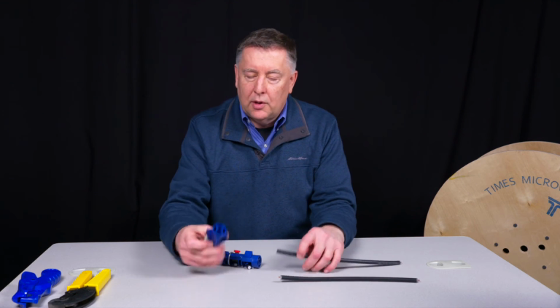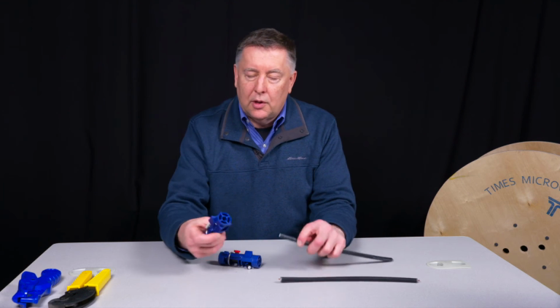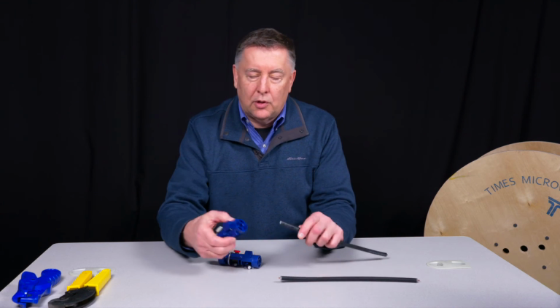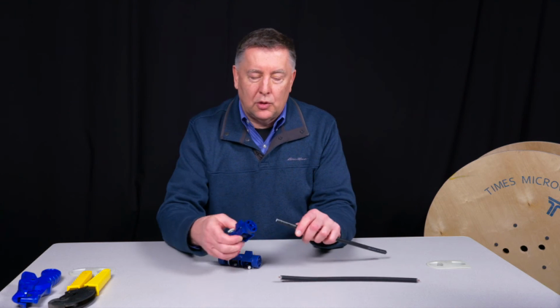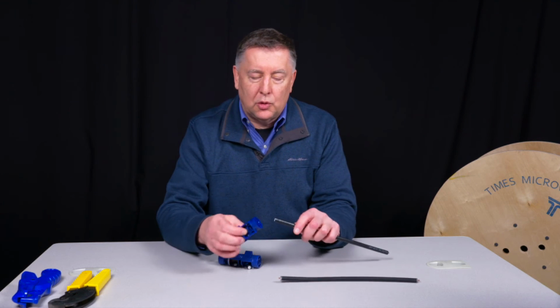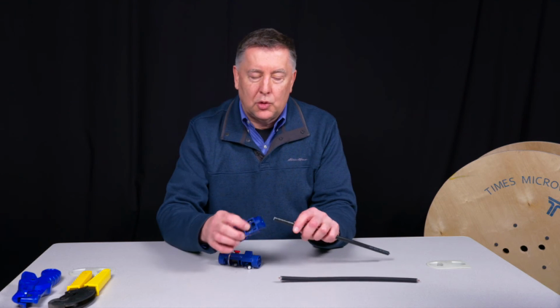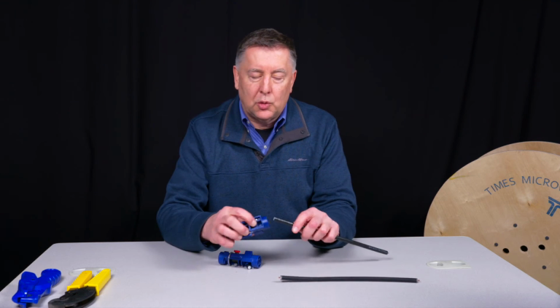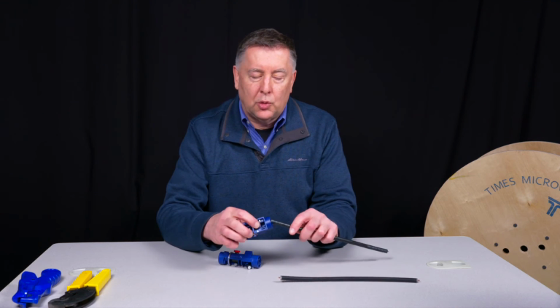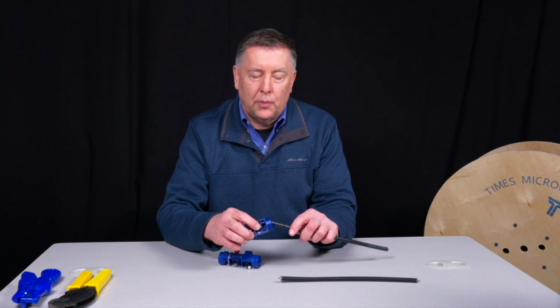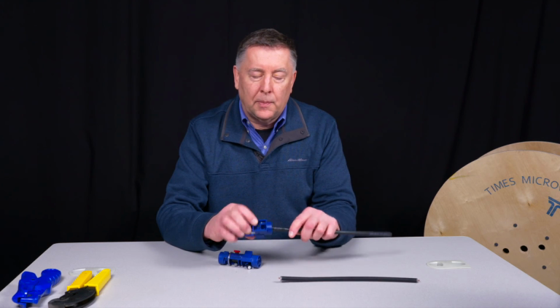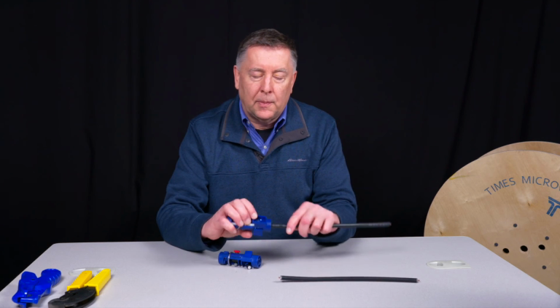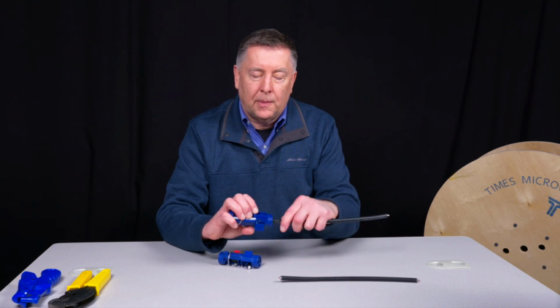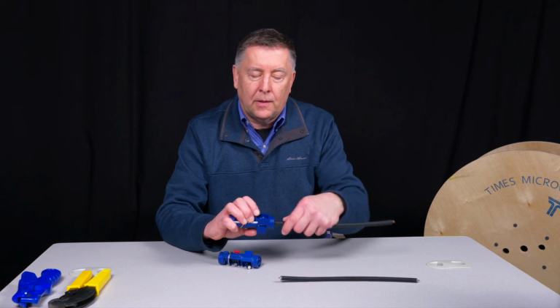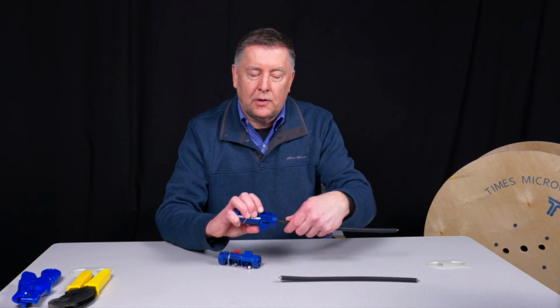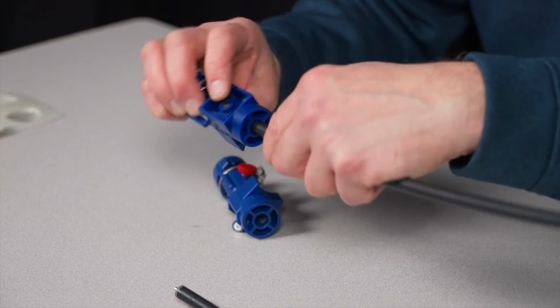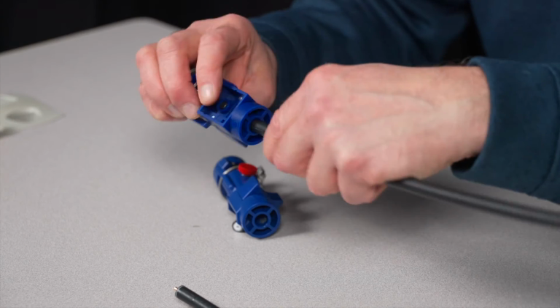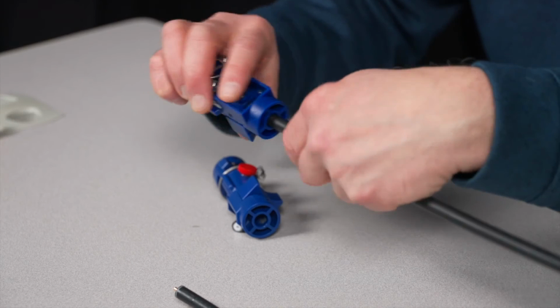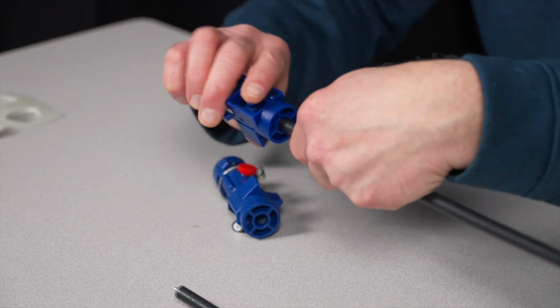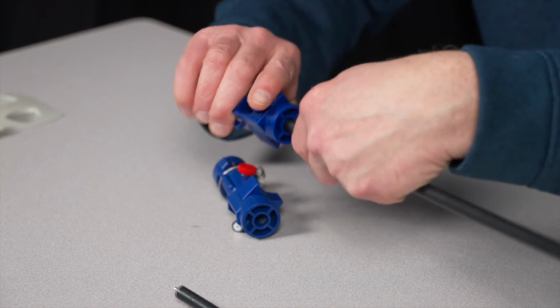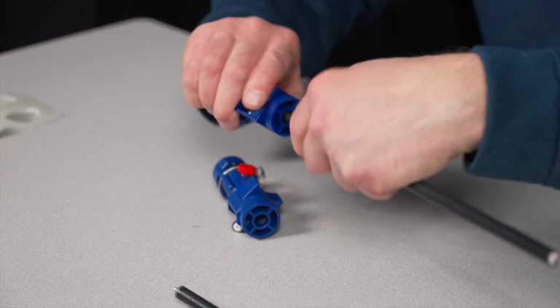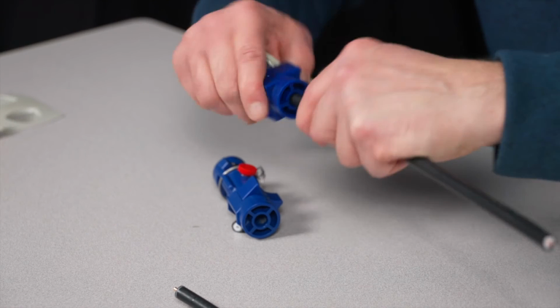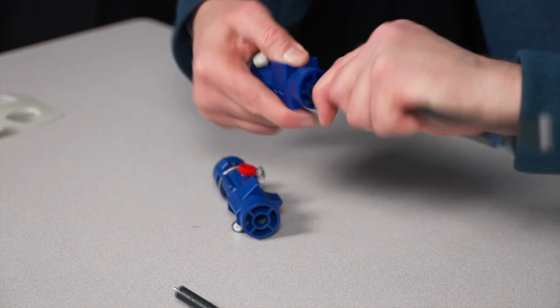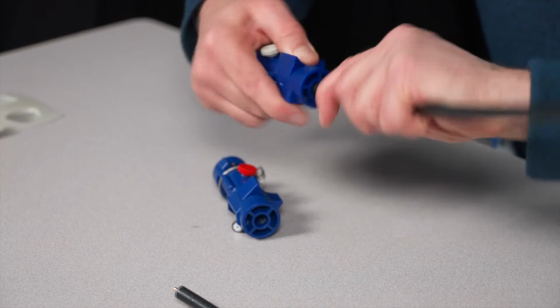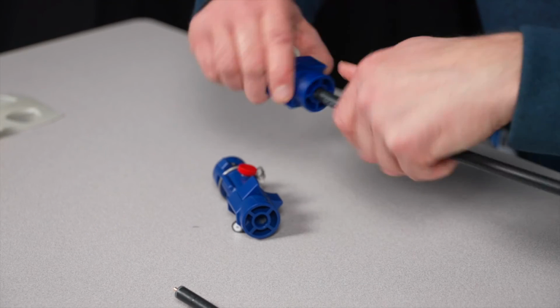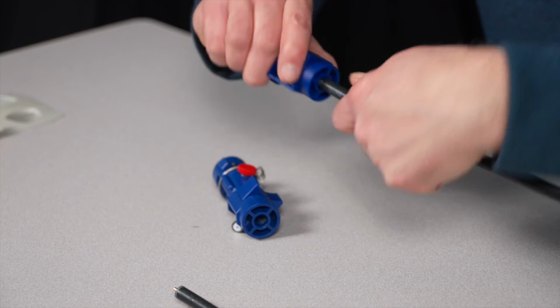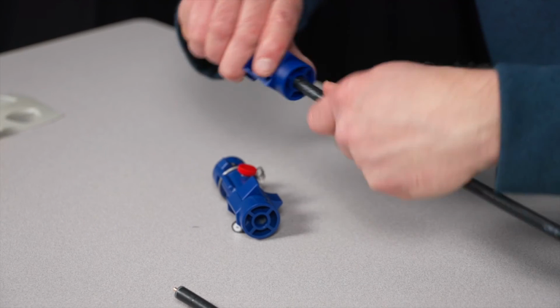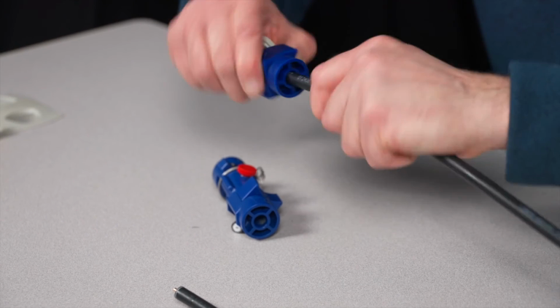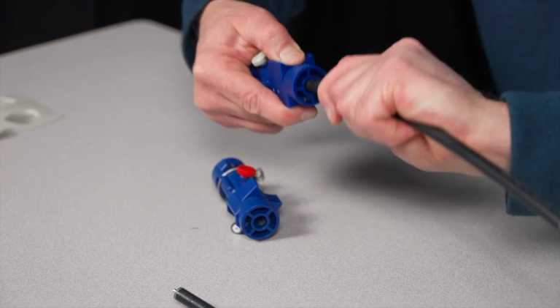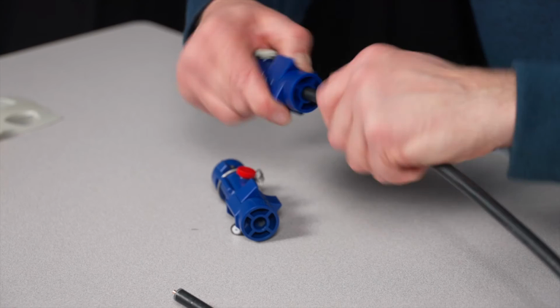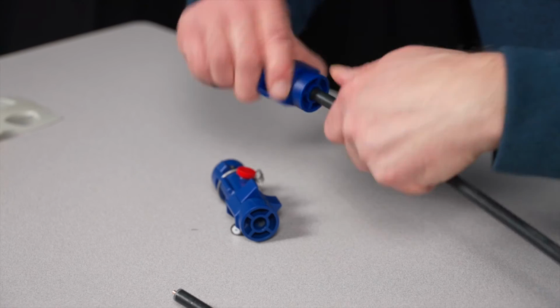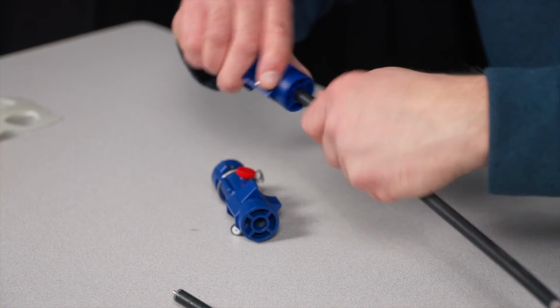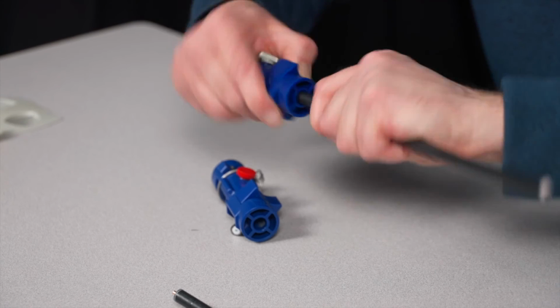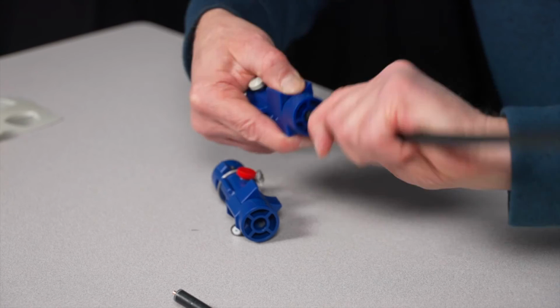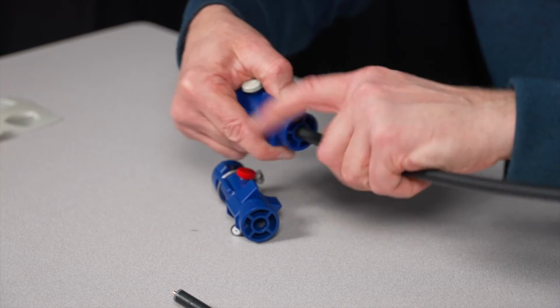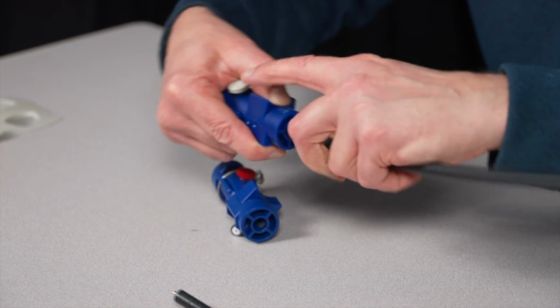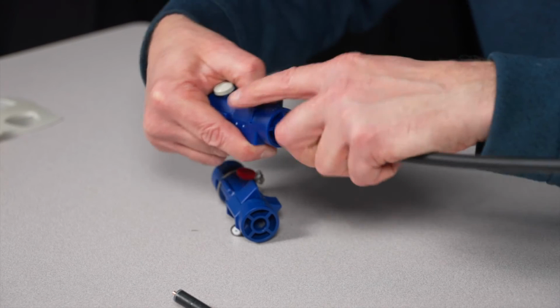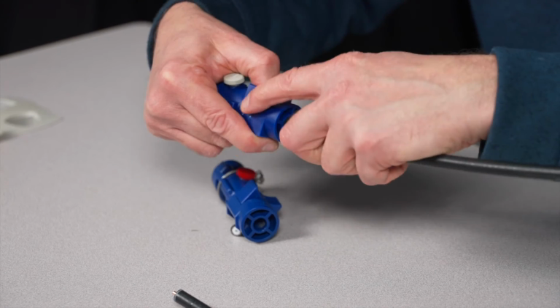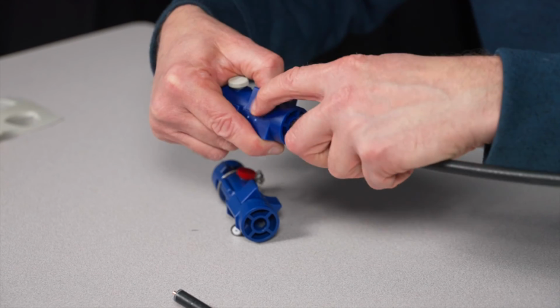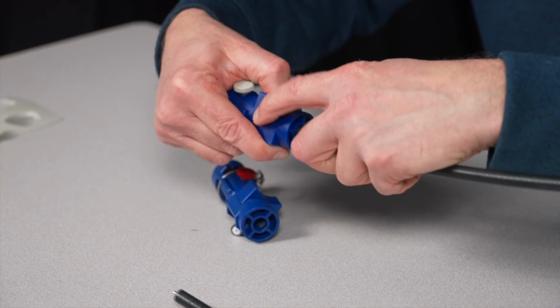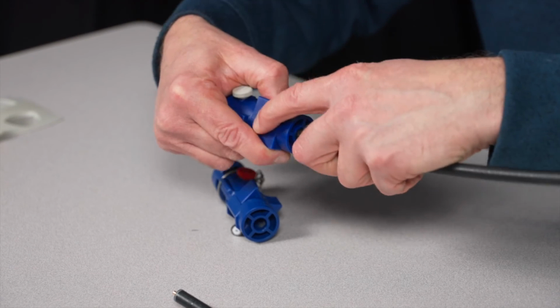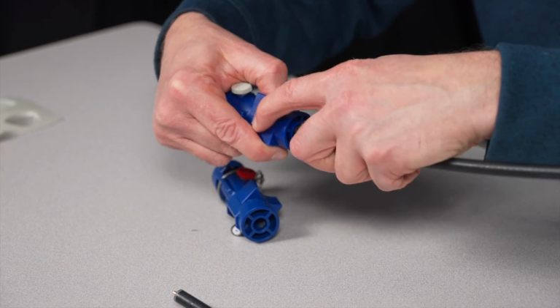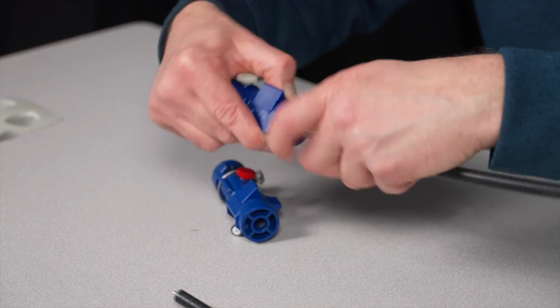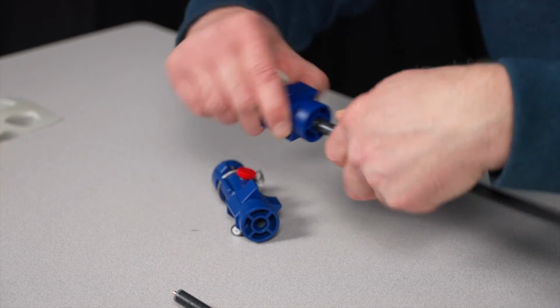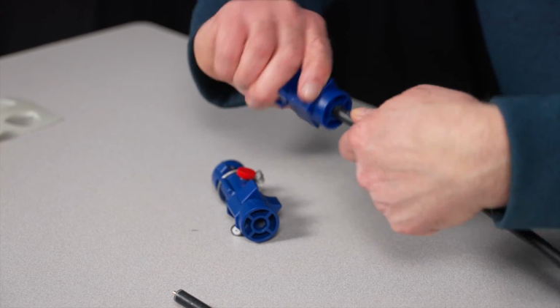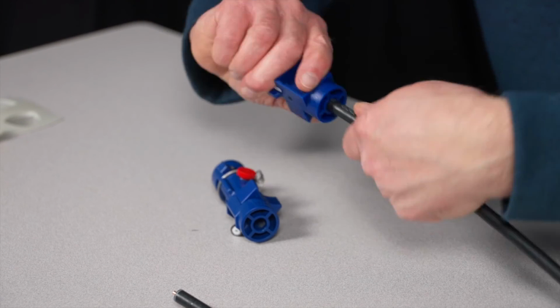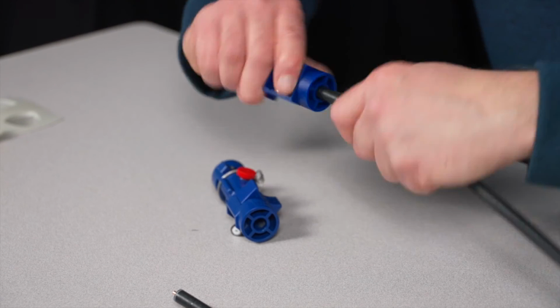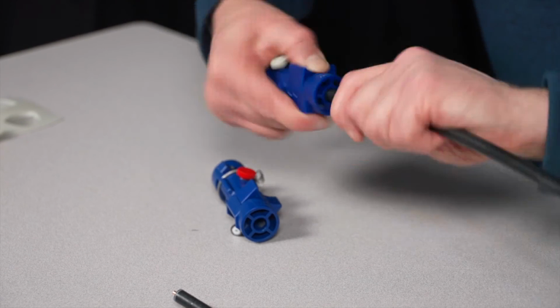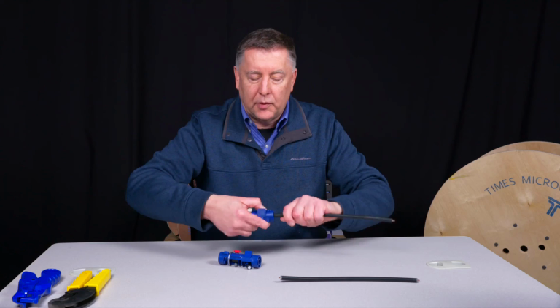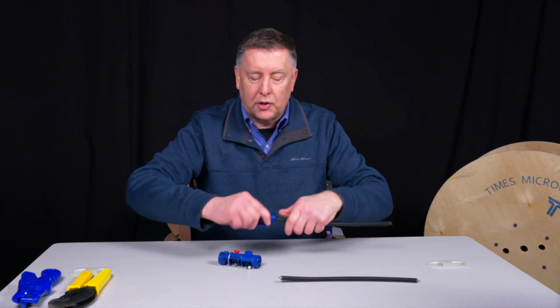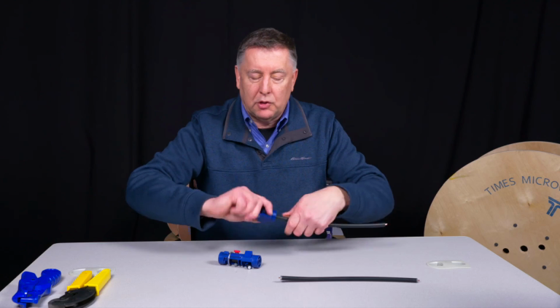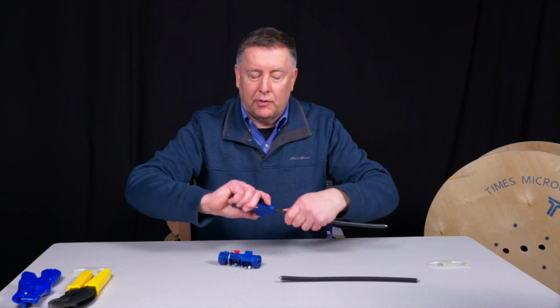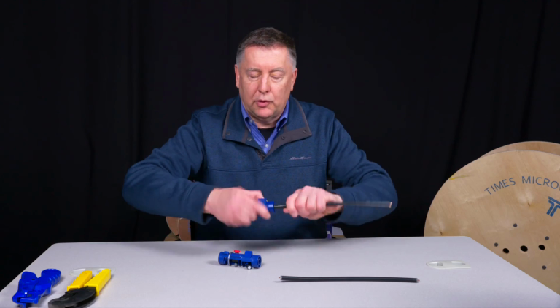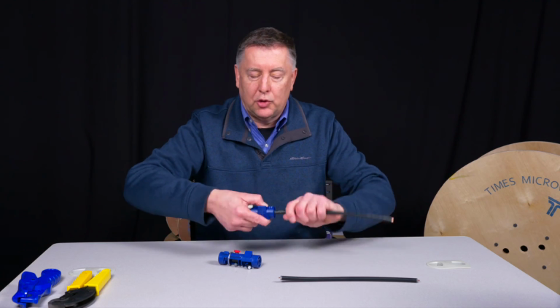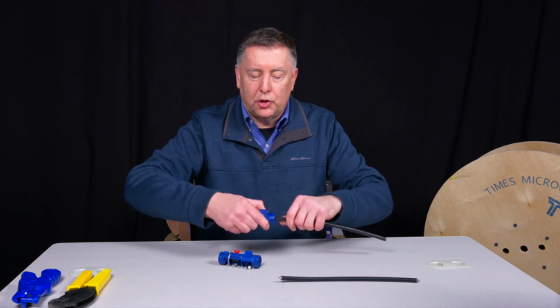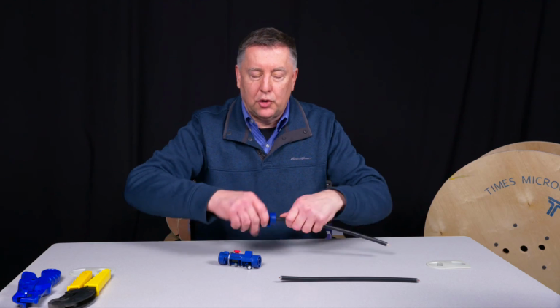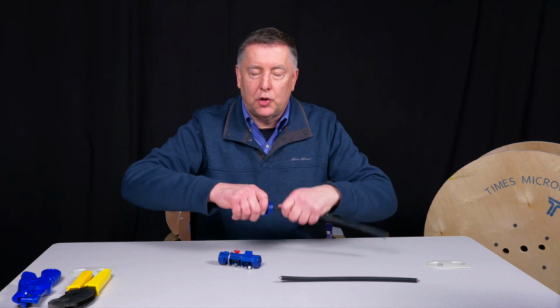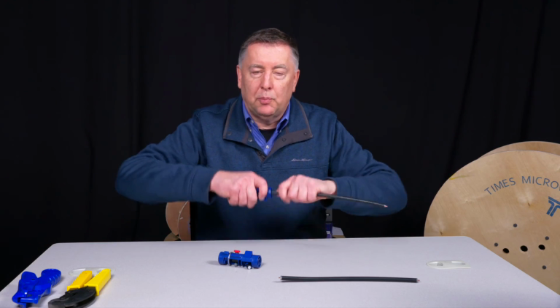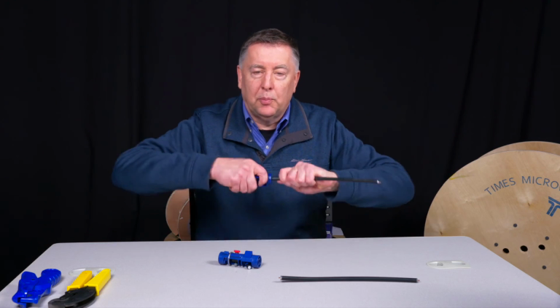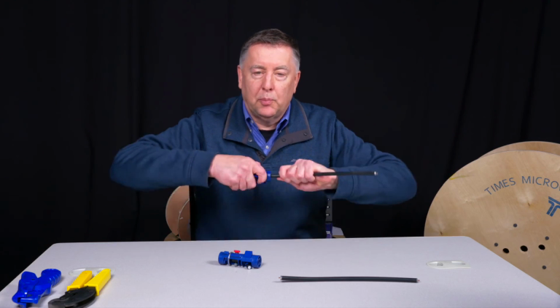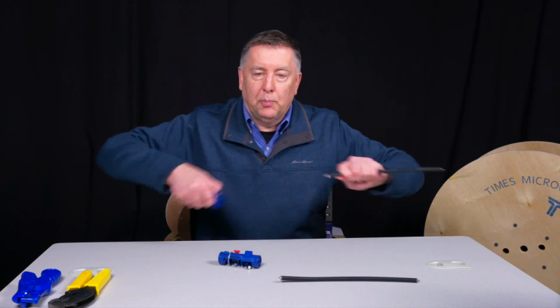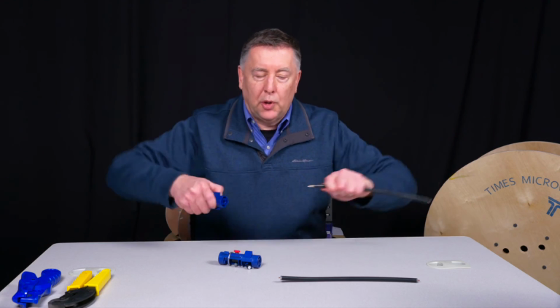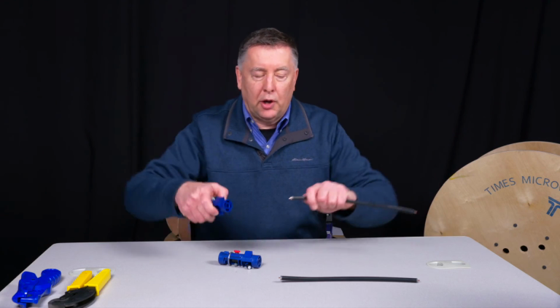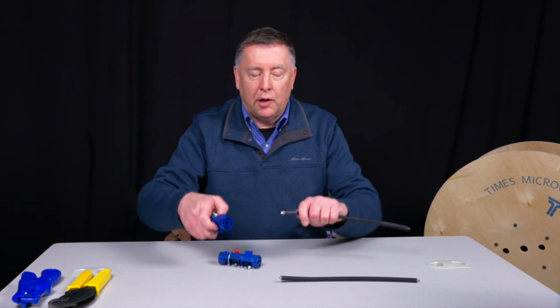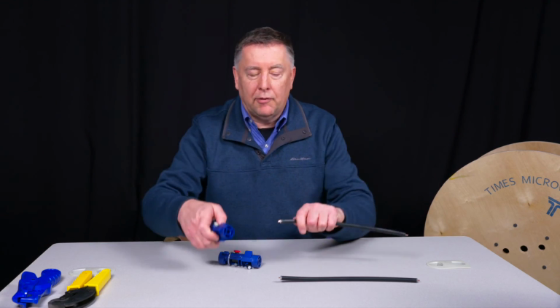The new tool works the same thing. That thumb switch bottoms out, give an extra revolution or two, pull it off.